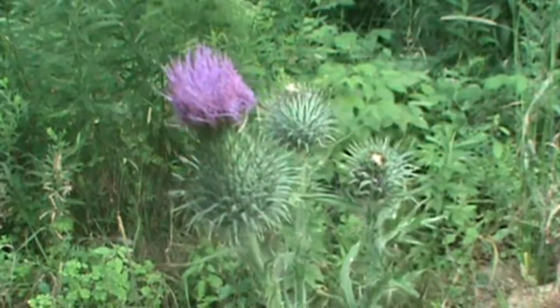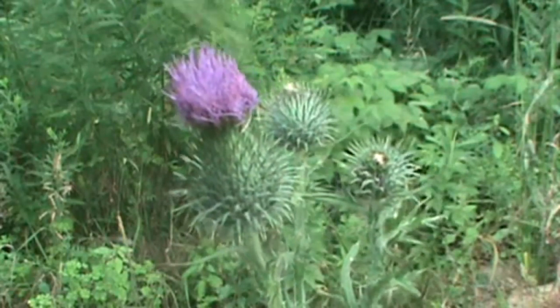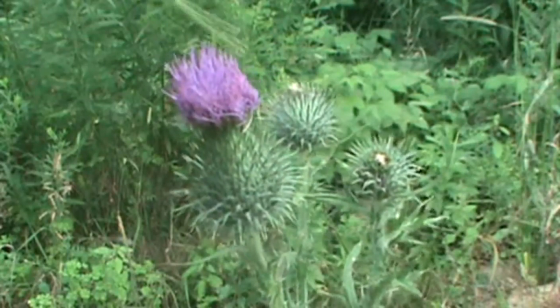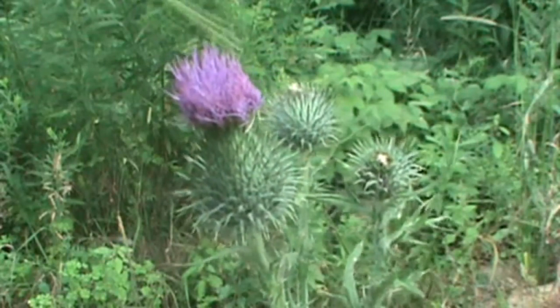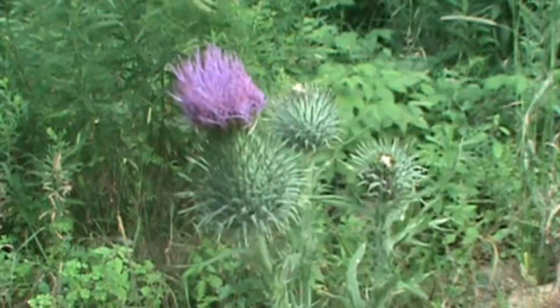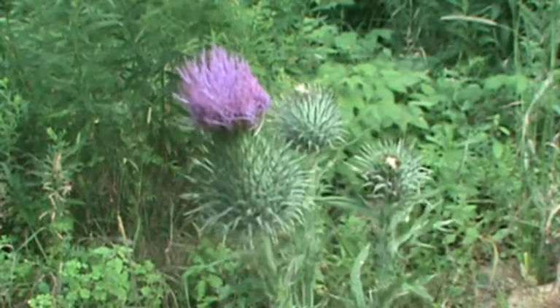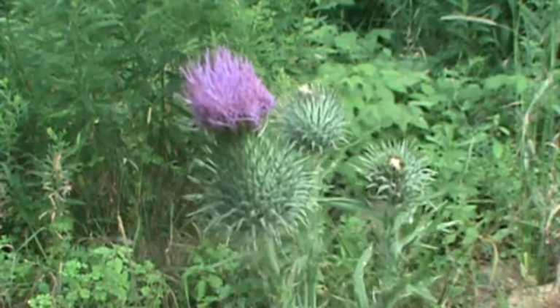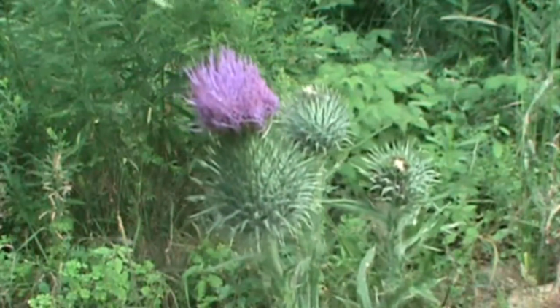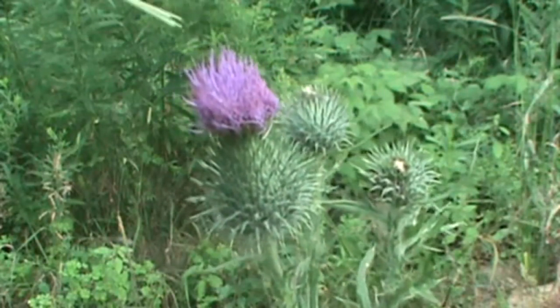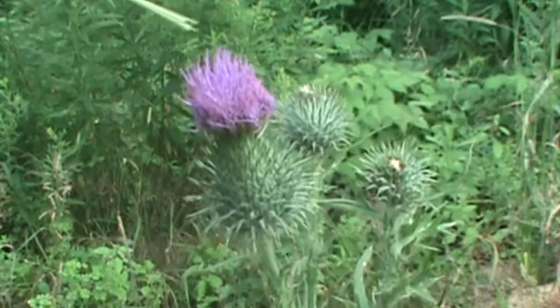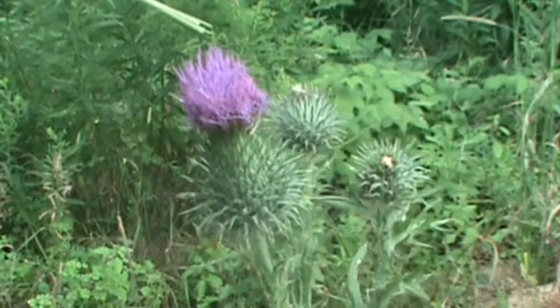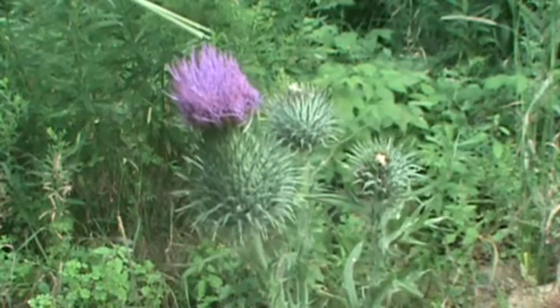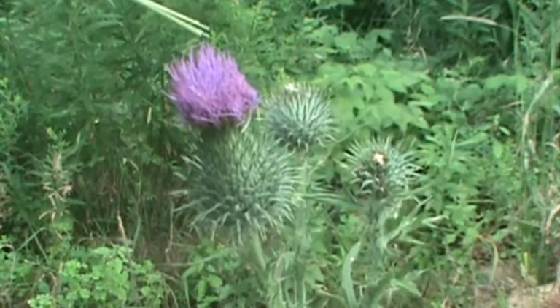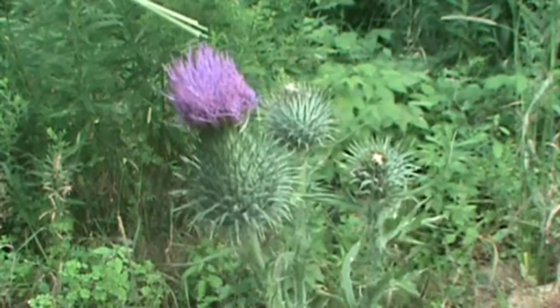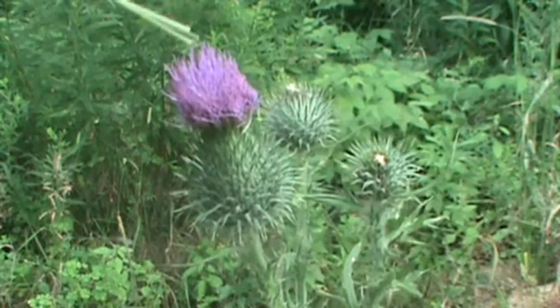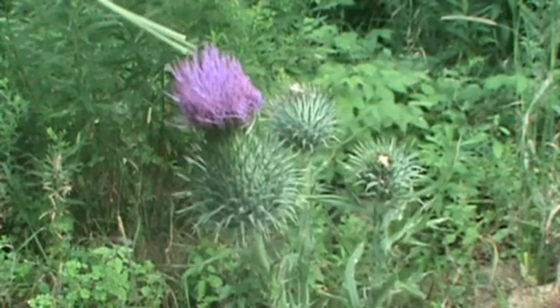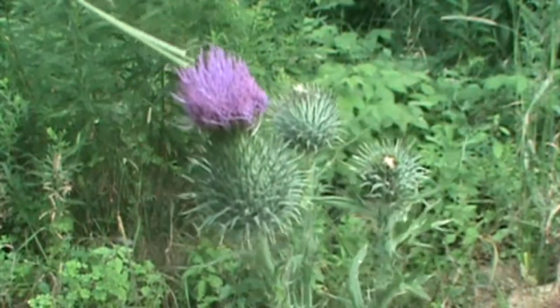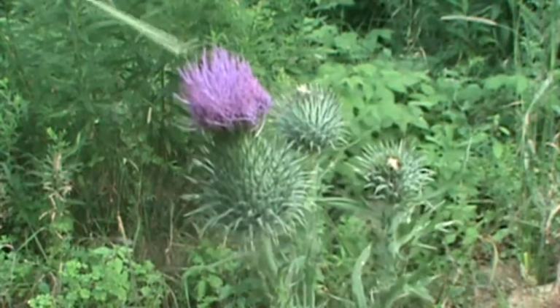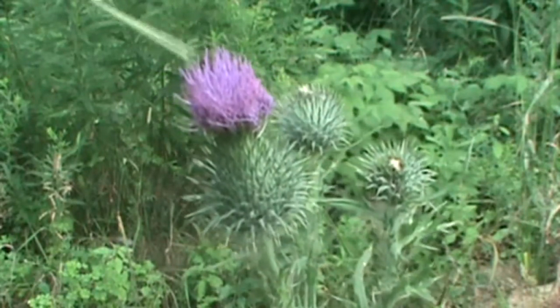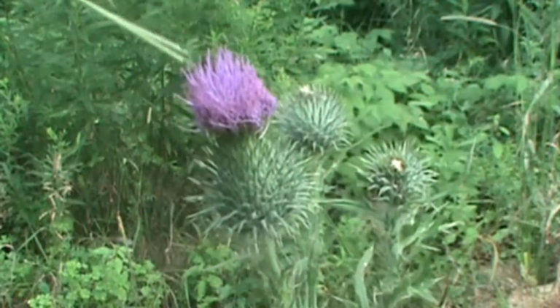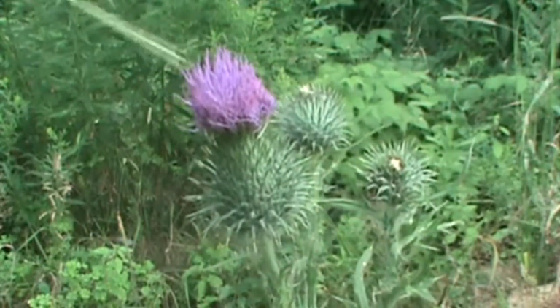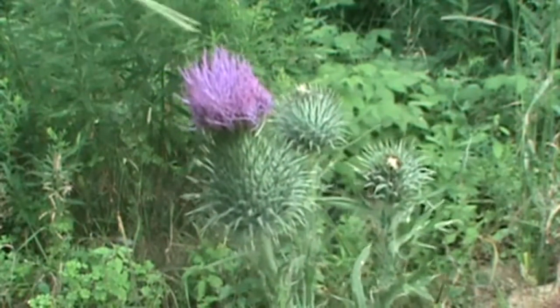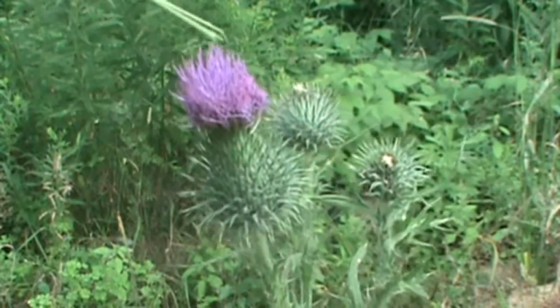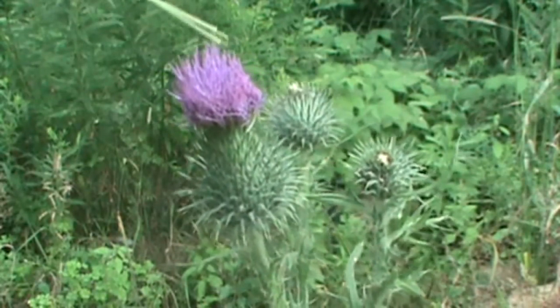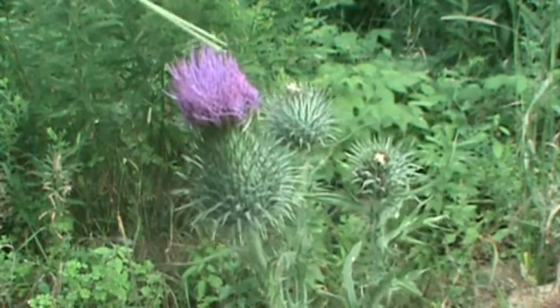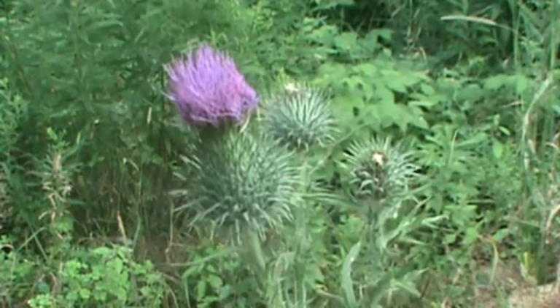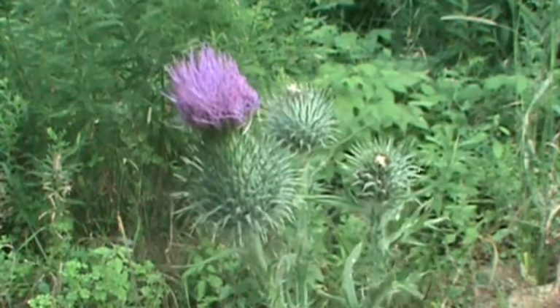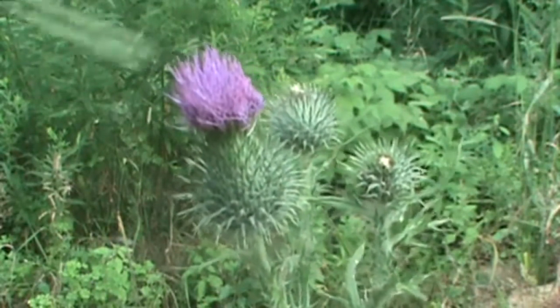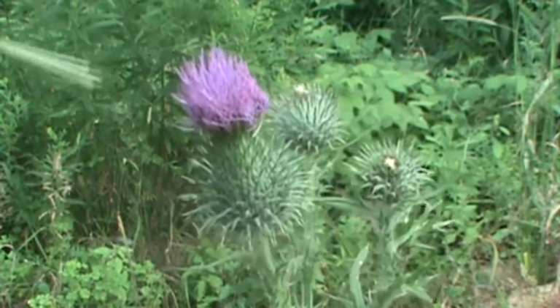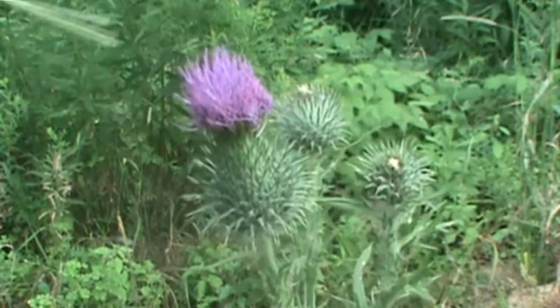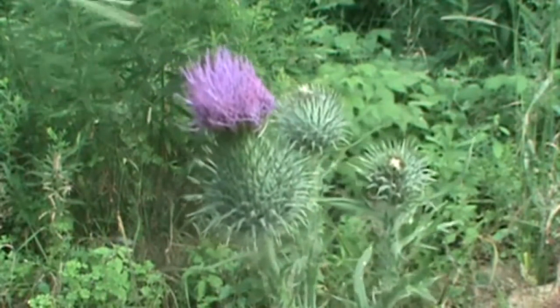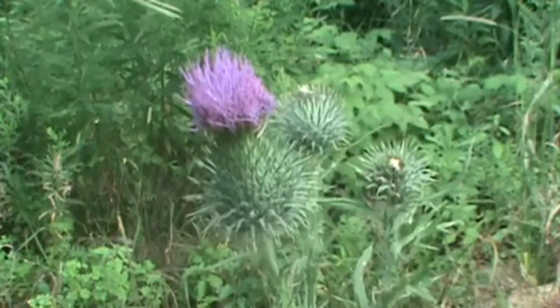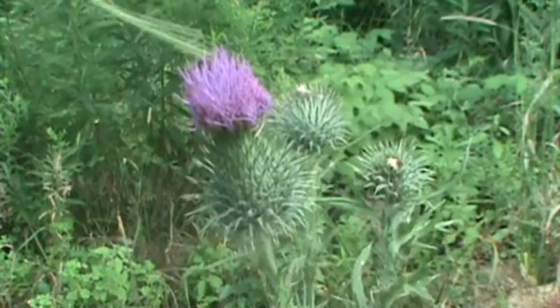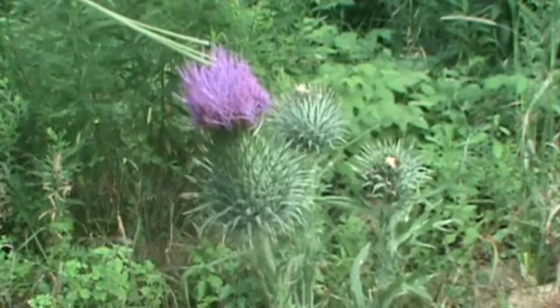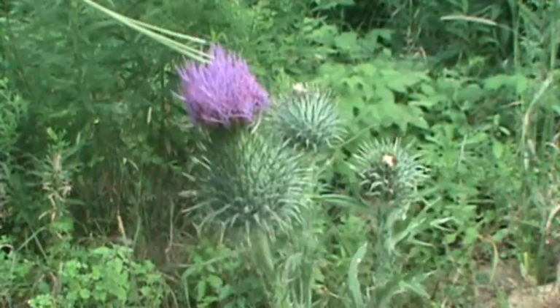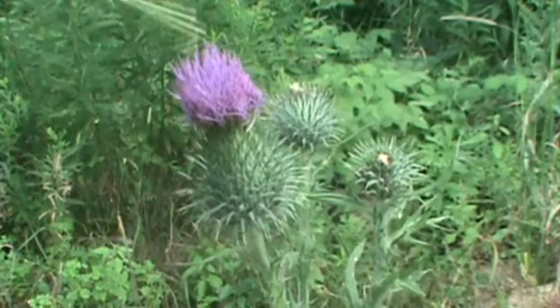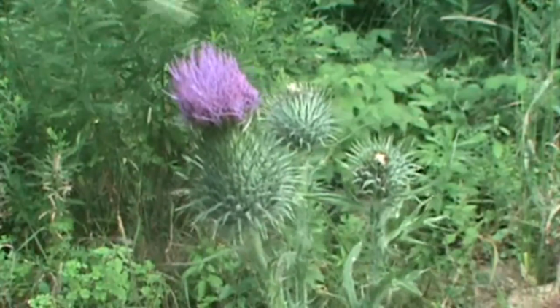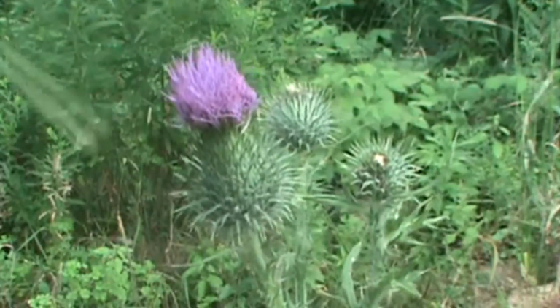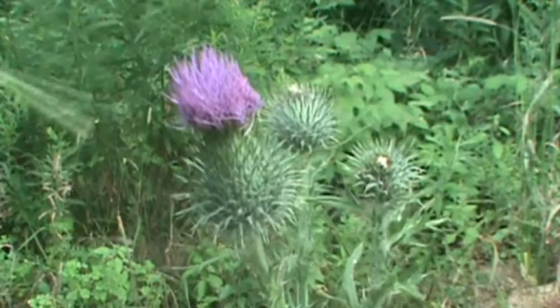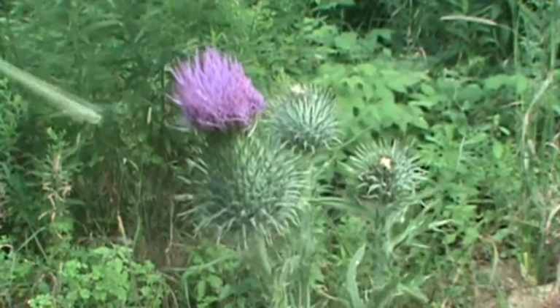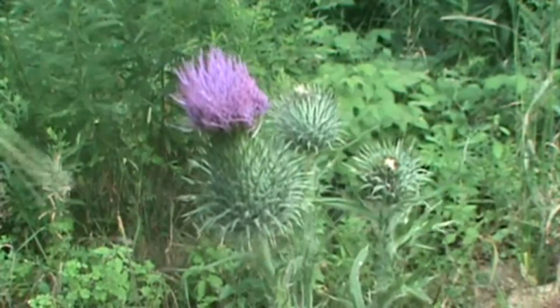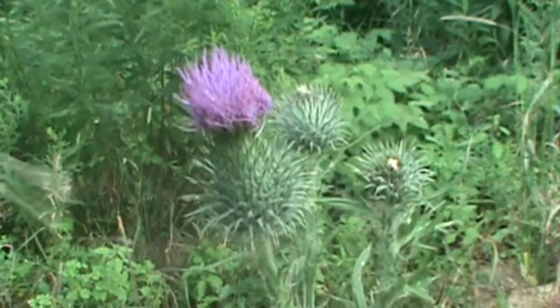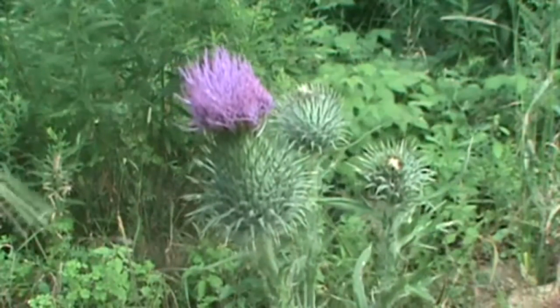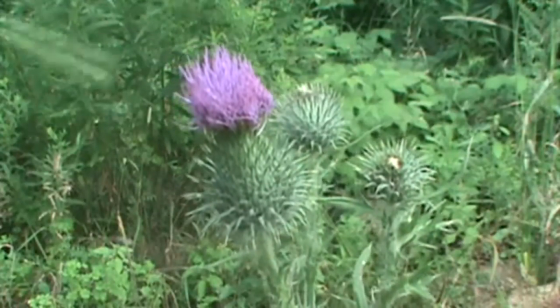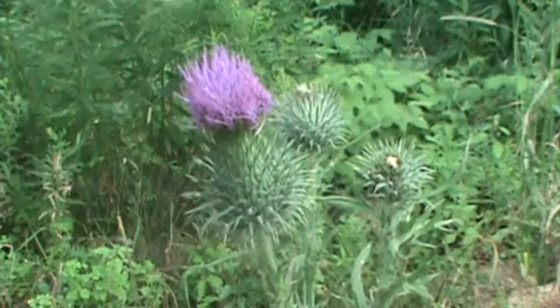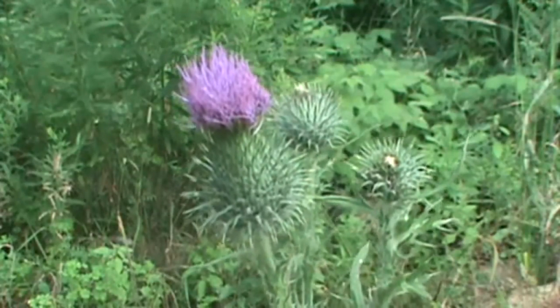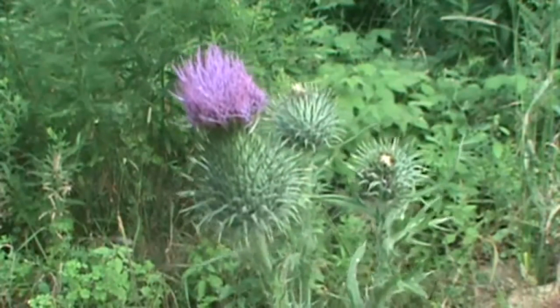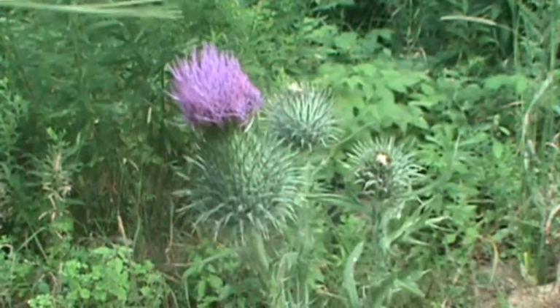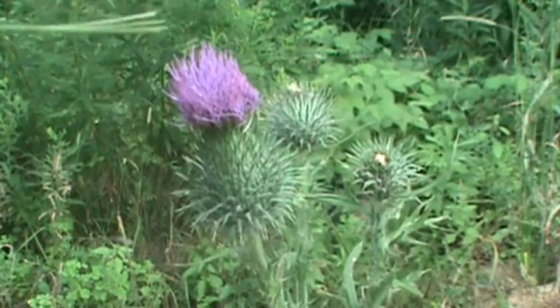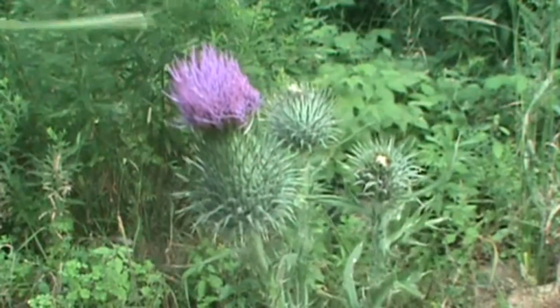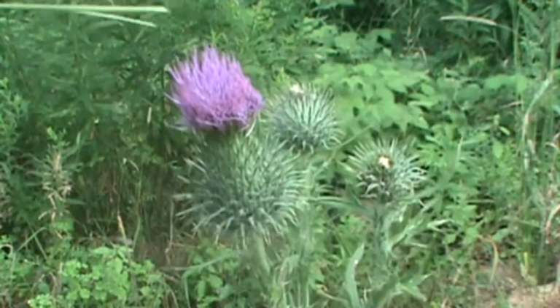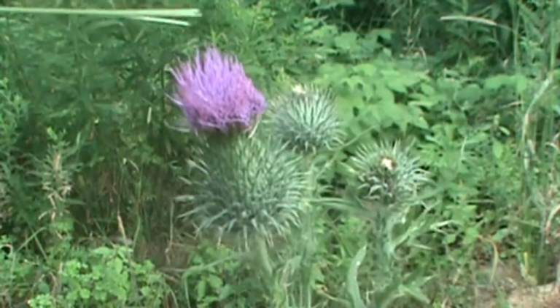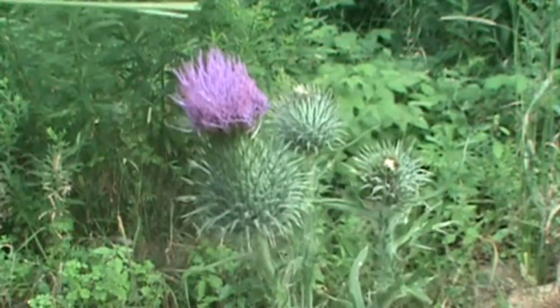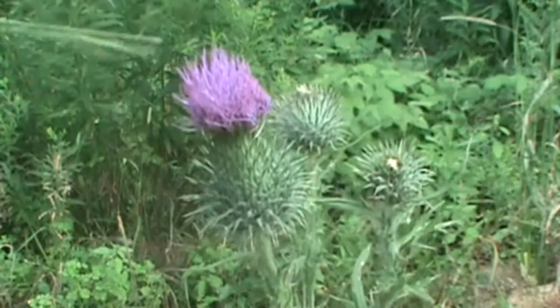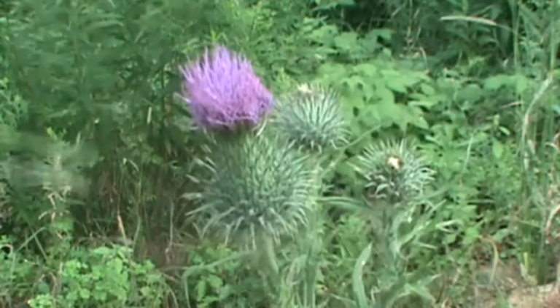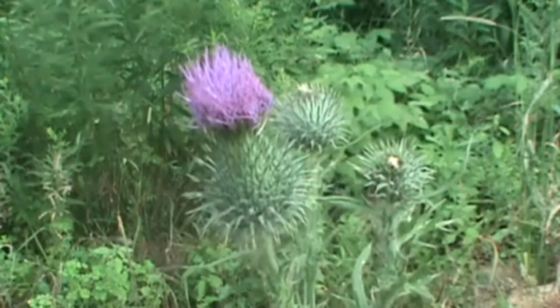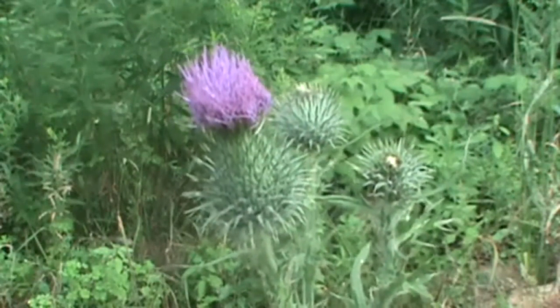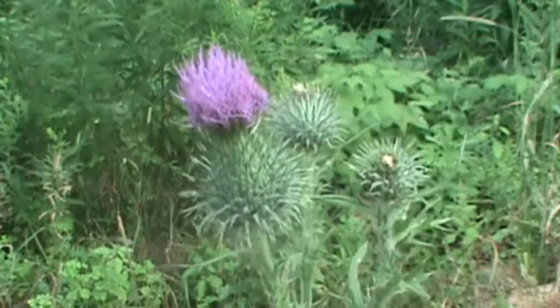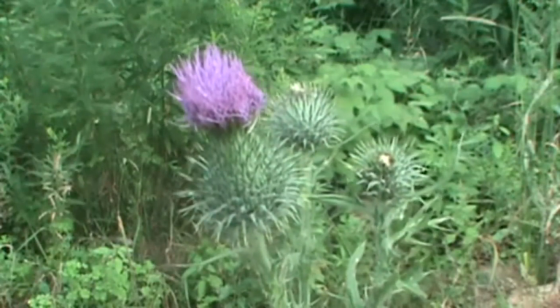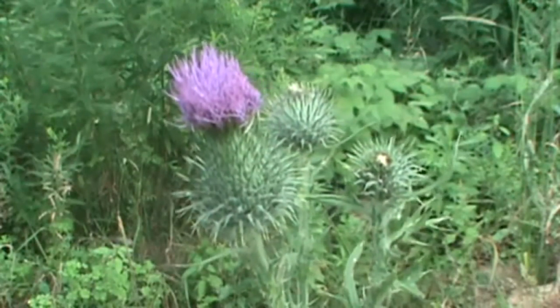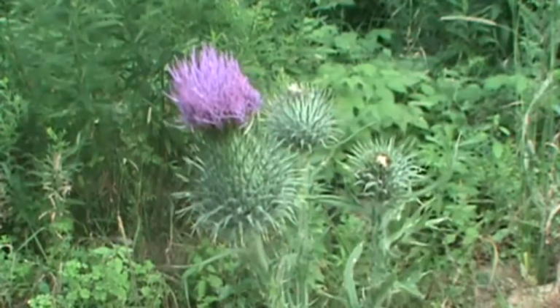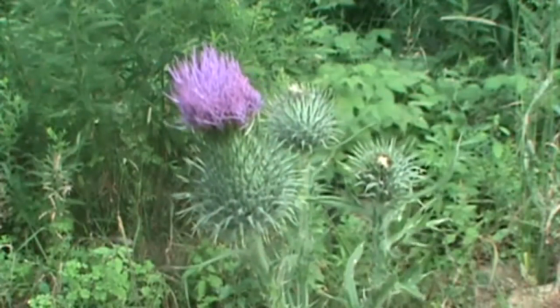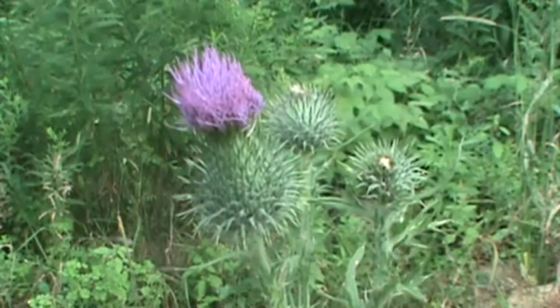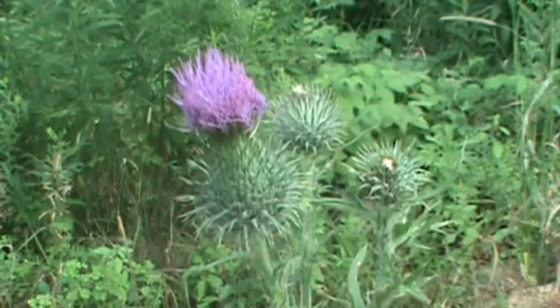So there you go. Today we ID'd bull thistle, and you'll know what to look for next time you're out in the woods. Thanks for joining us. Find us on the web at ManyTraps.com. Have a great day in the woods.